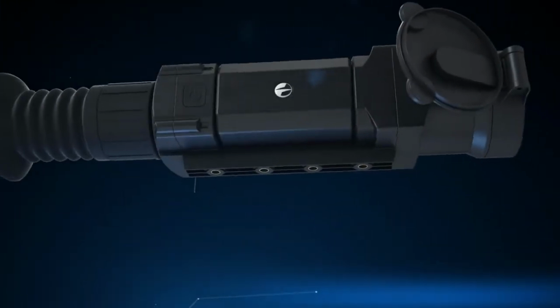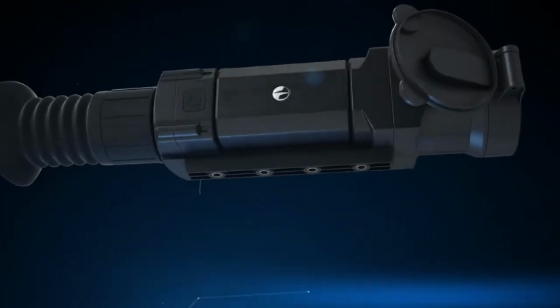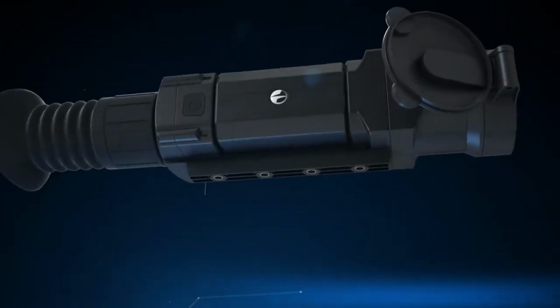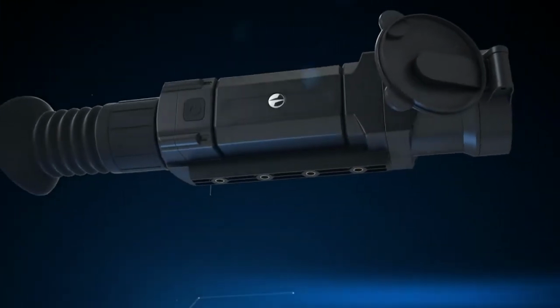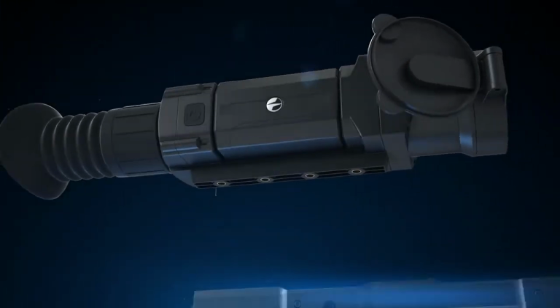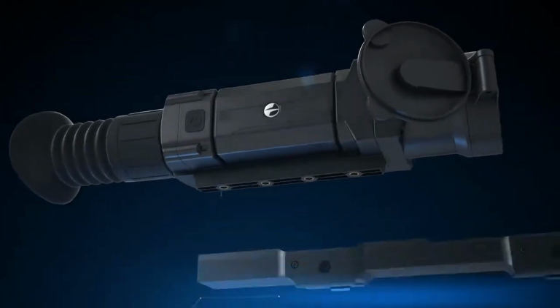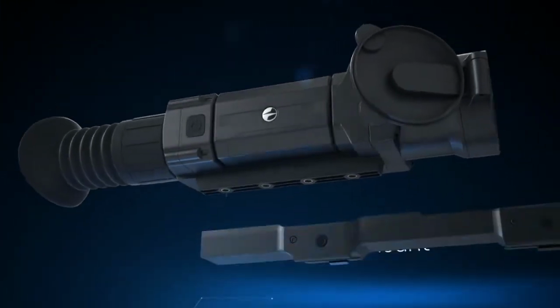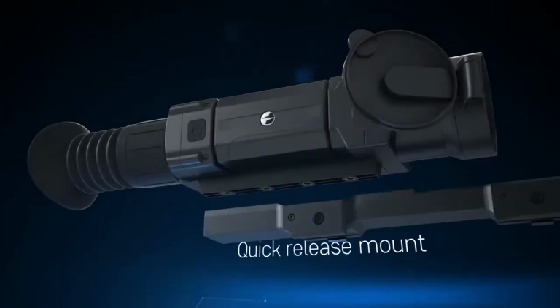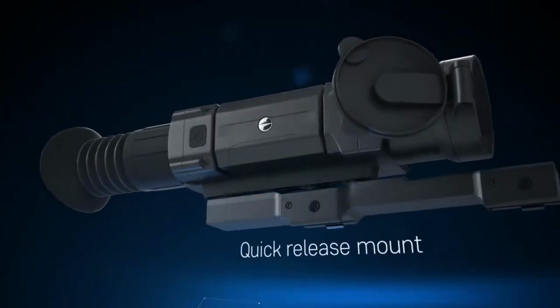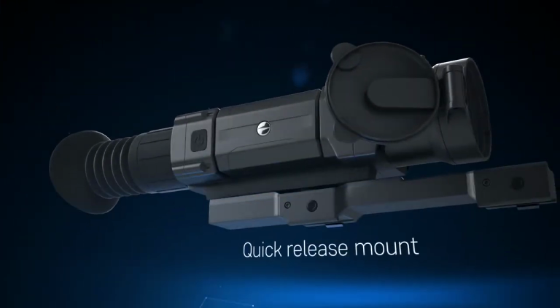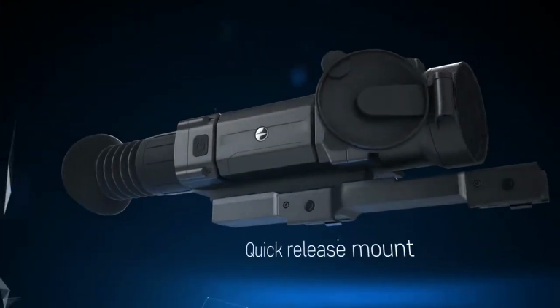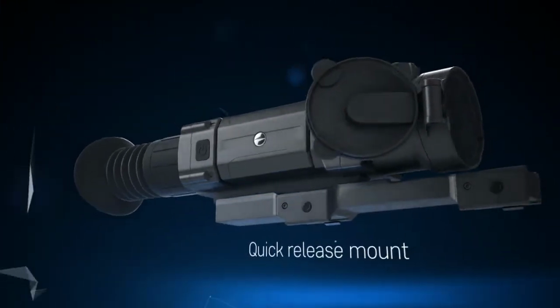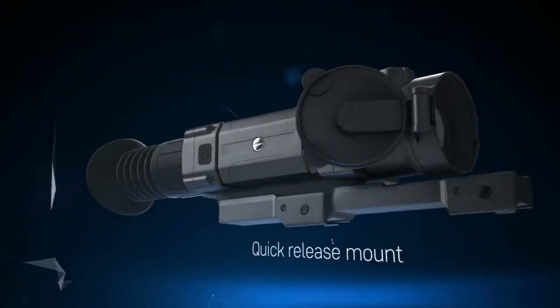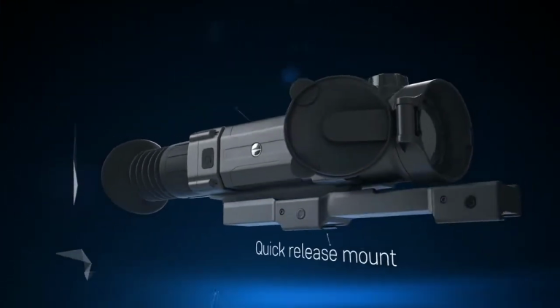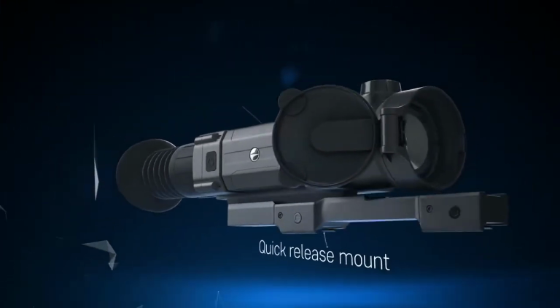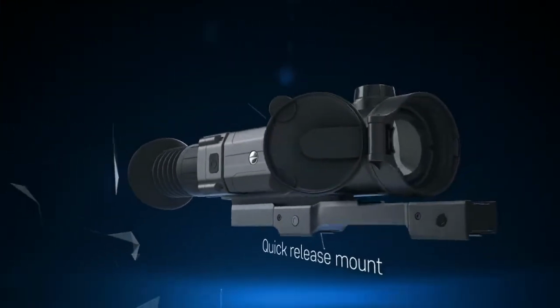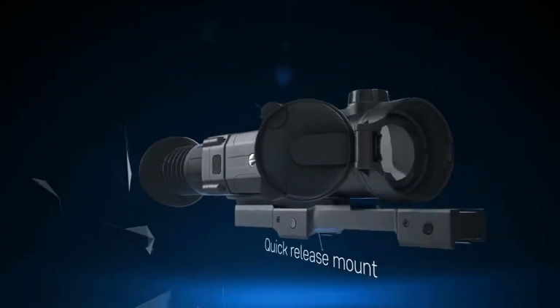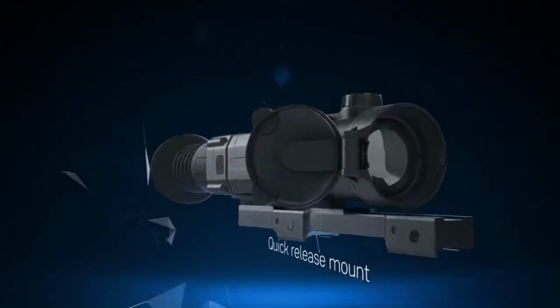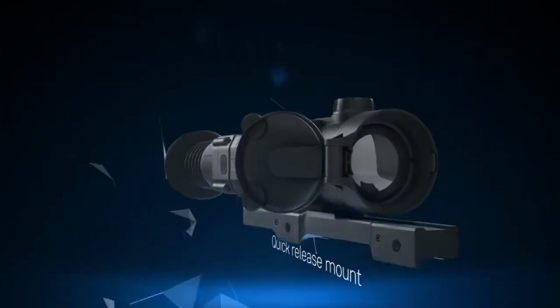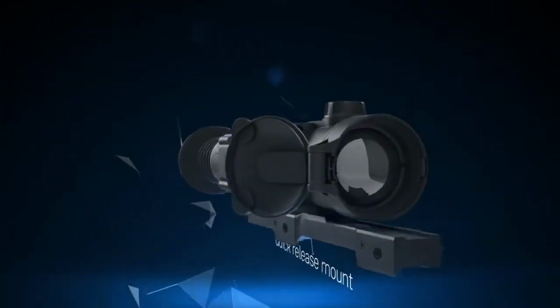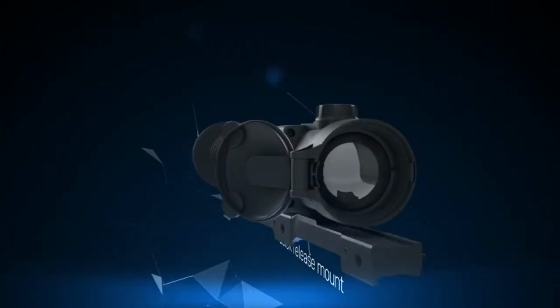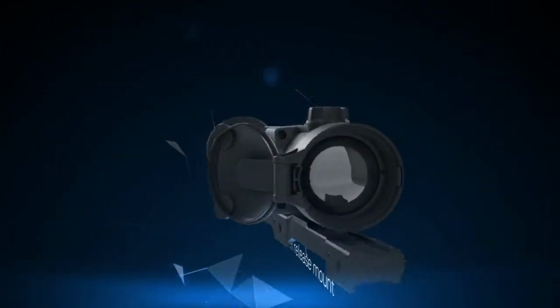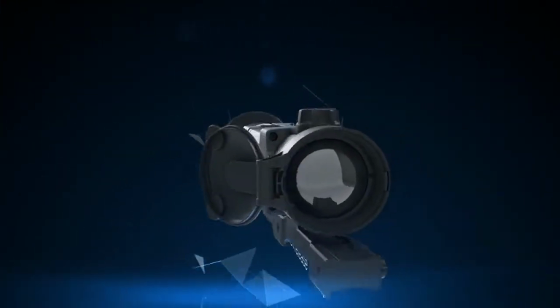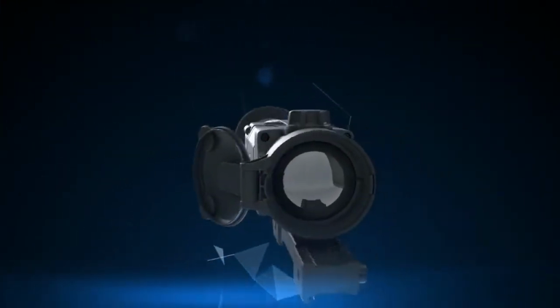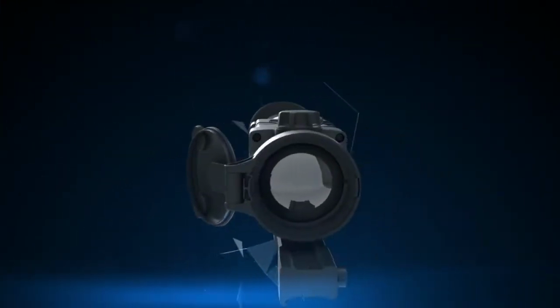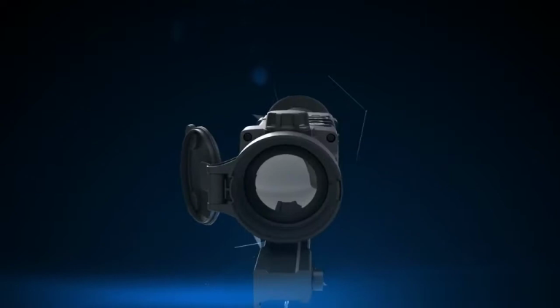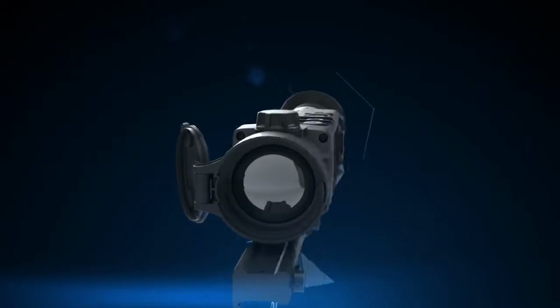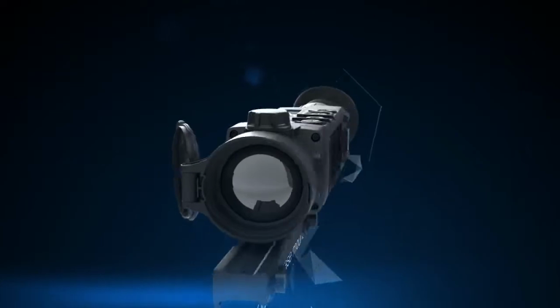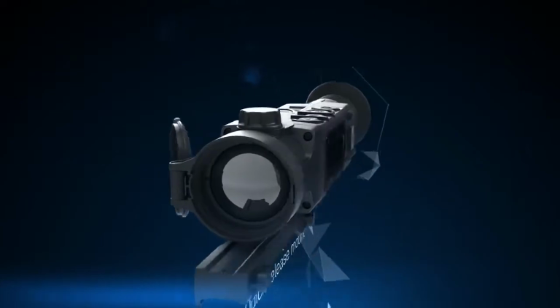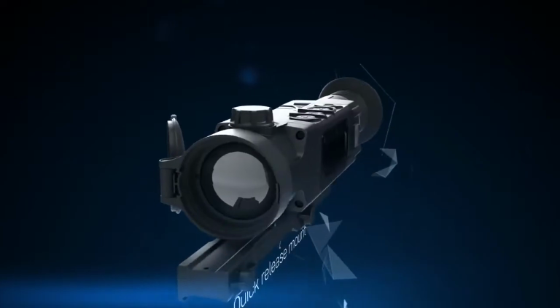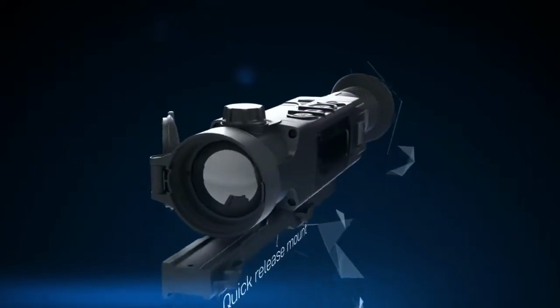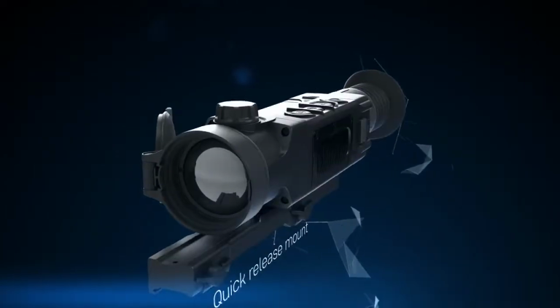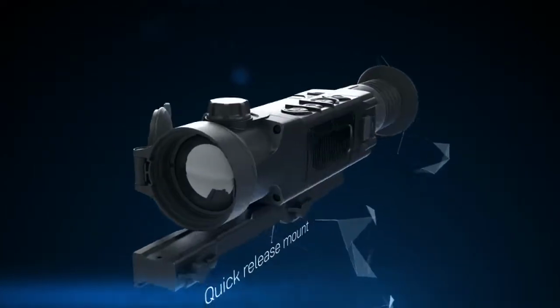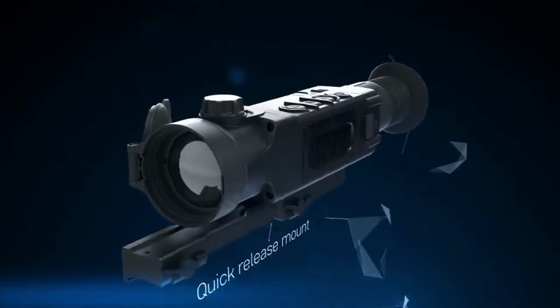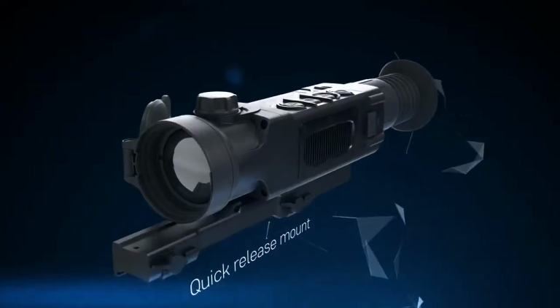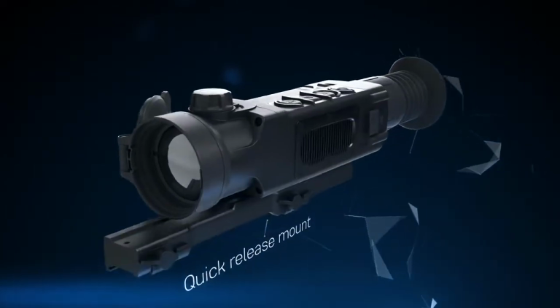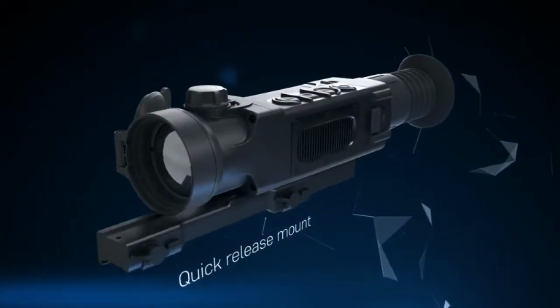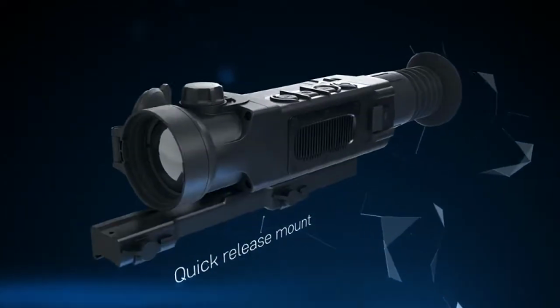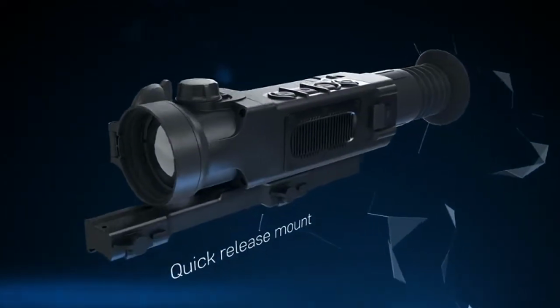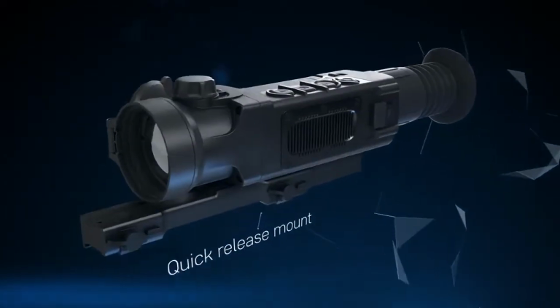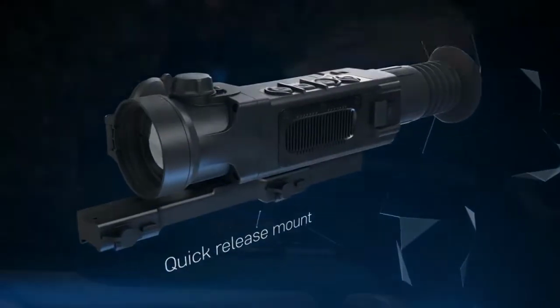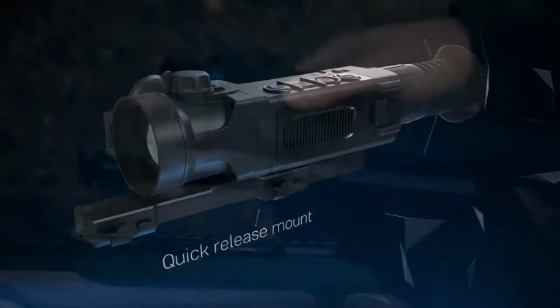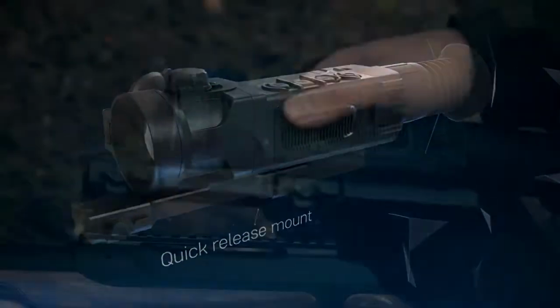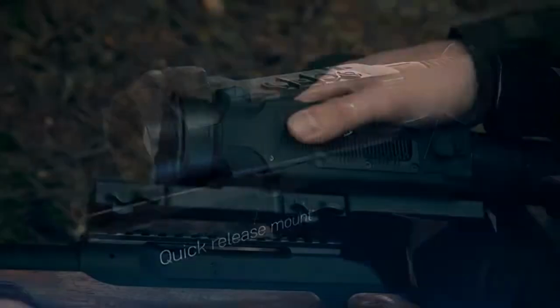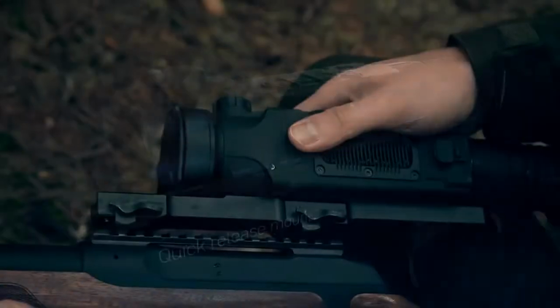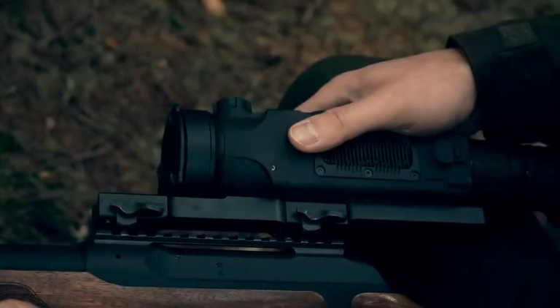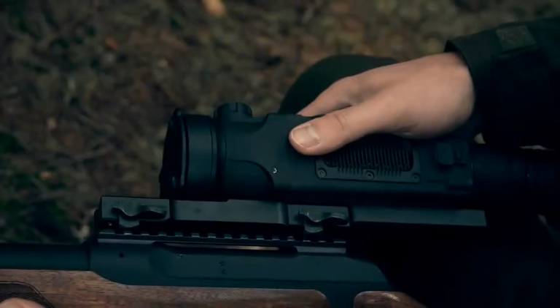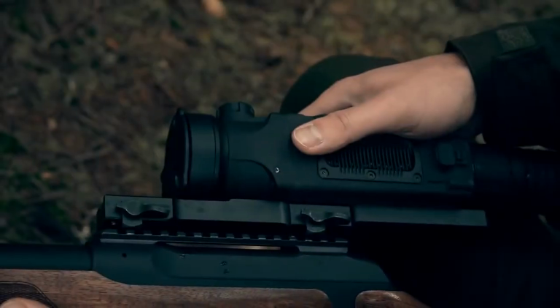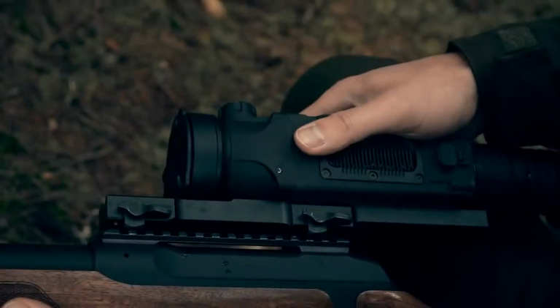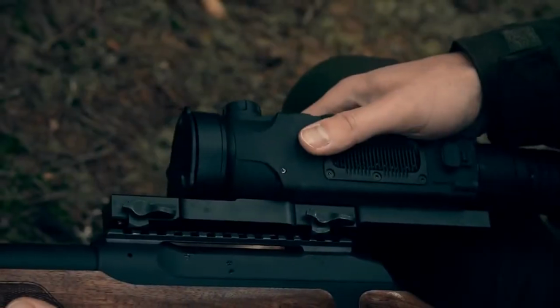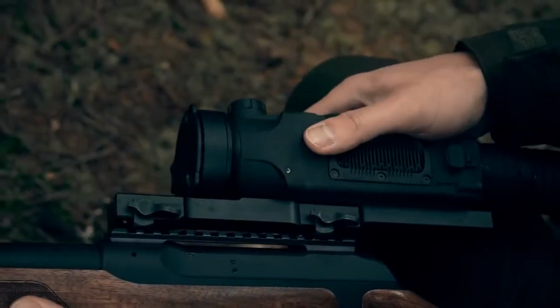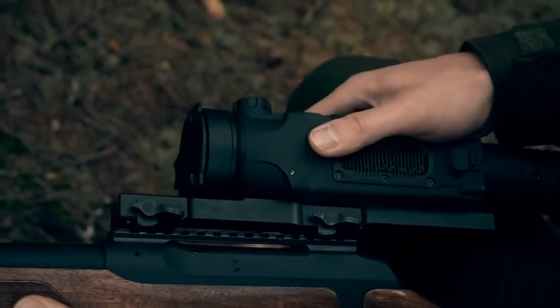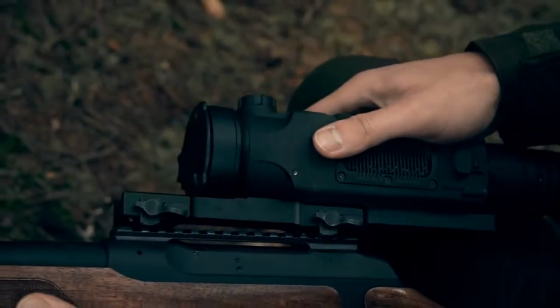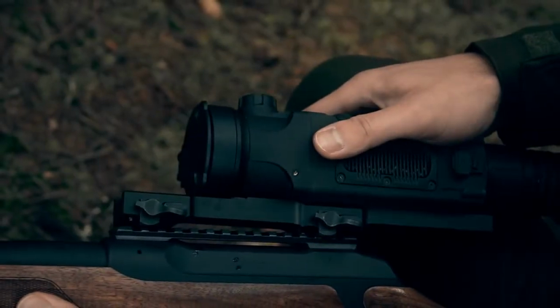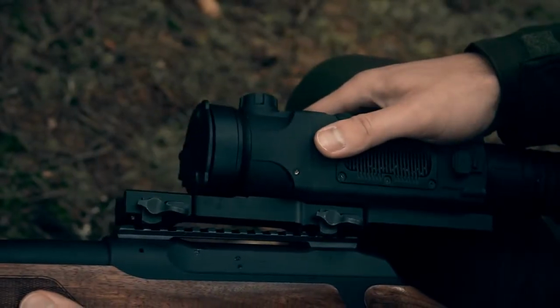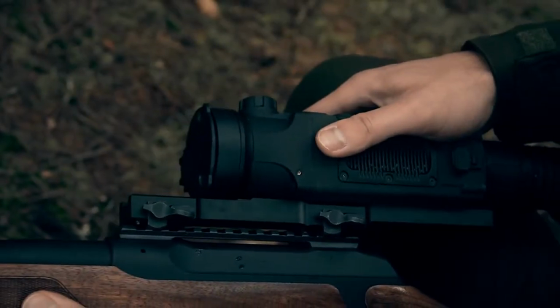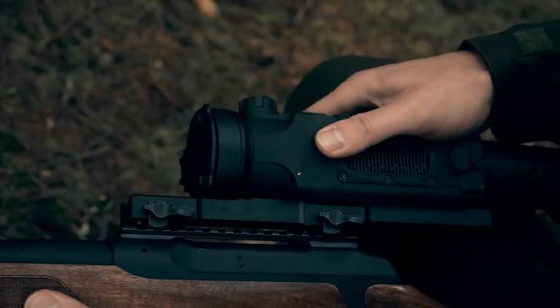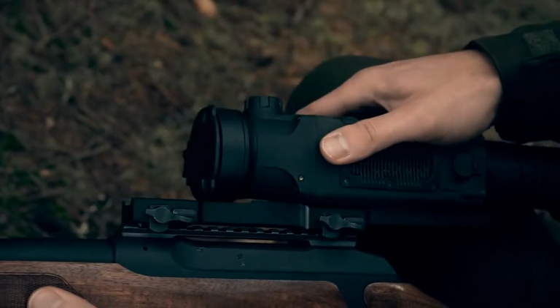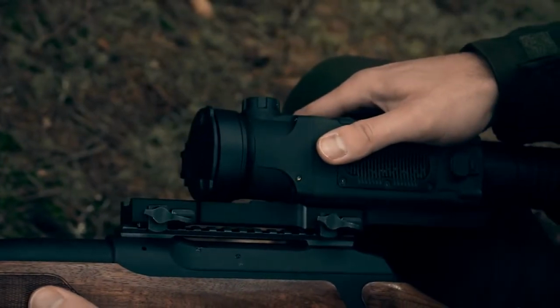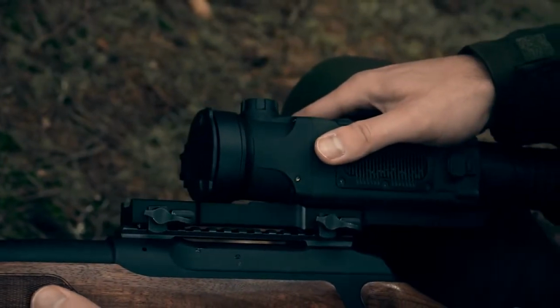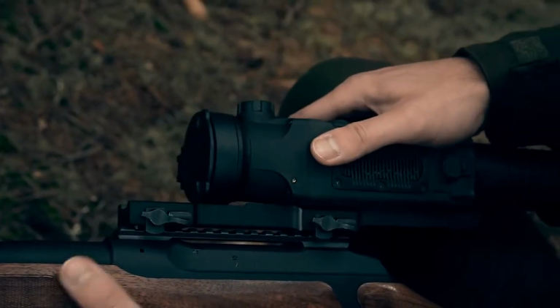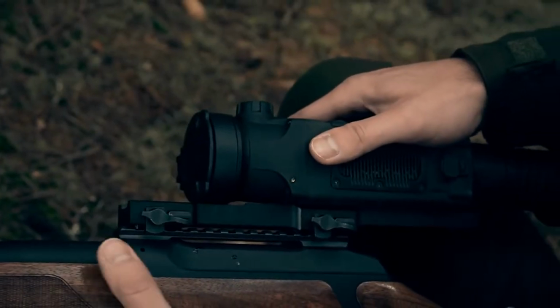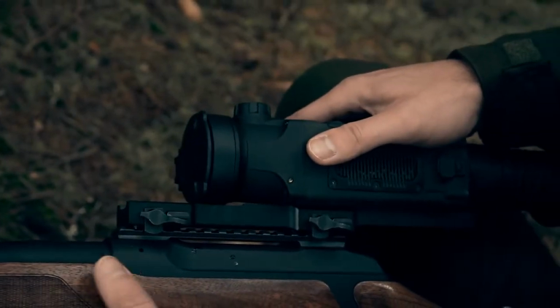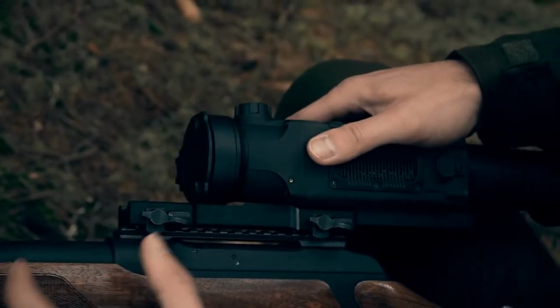The quick-release mount ensures firm and fast mounting of the Trail rifle scope onto any weapon, whether on a Picatinny or Weaver rail.